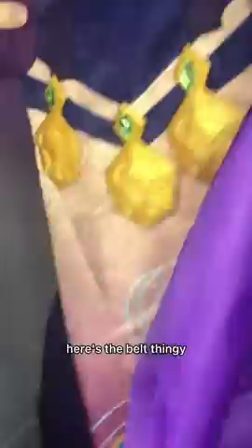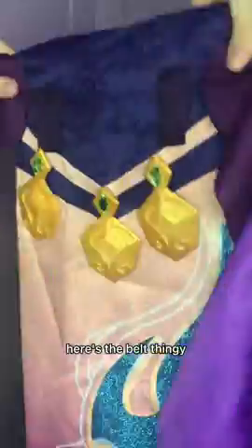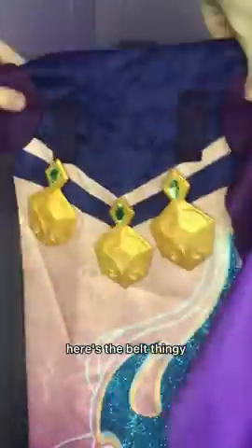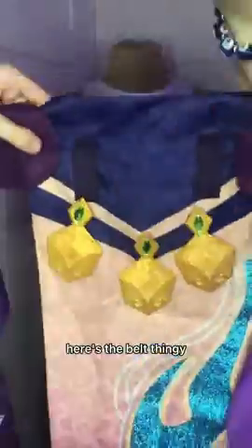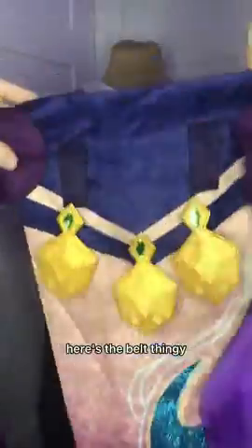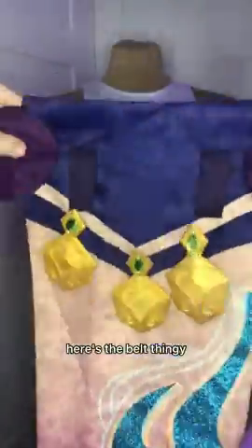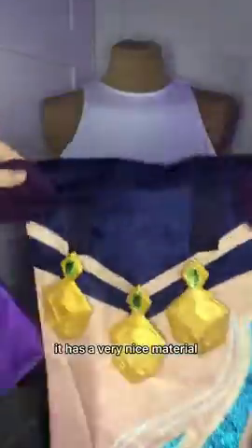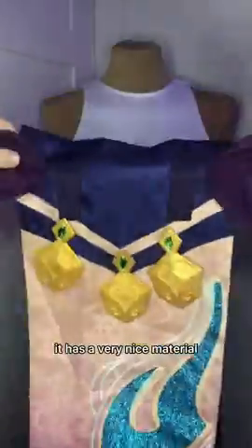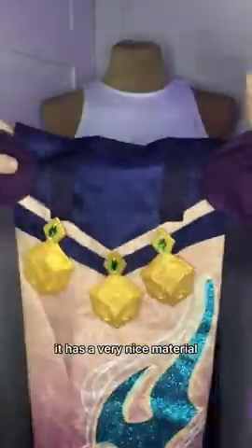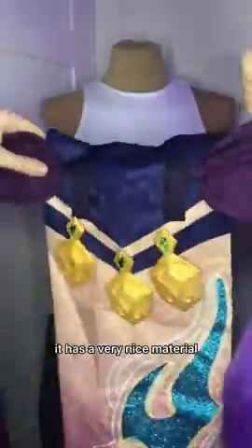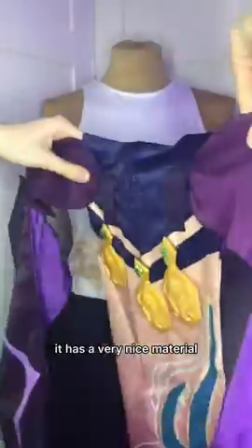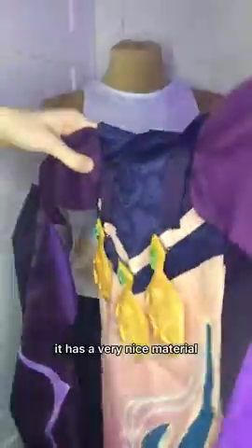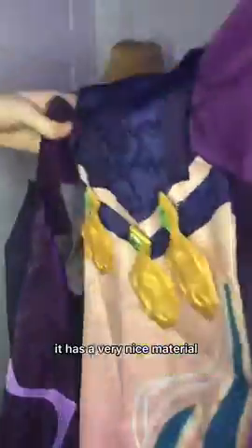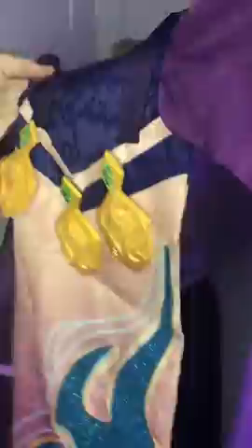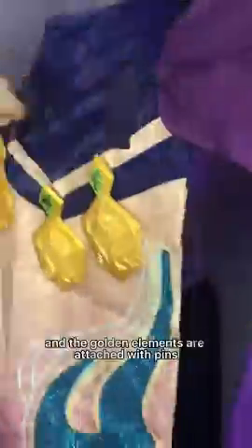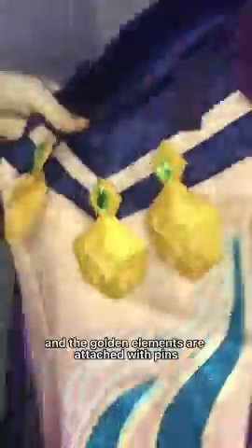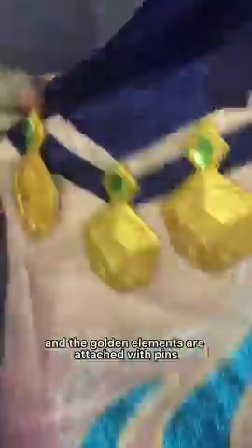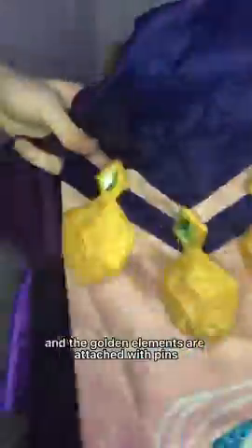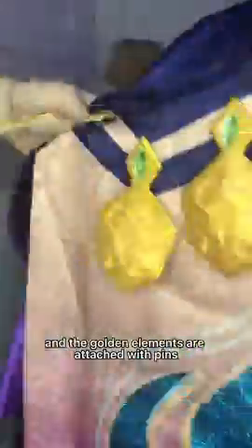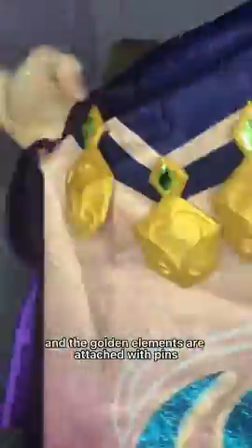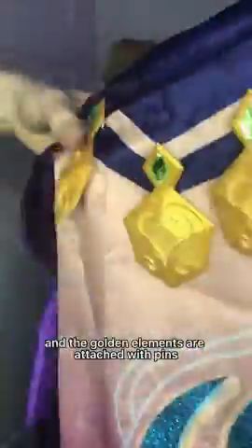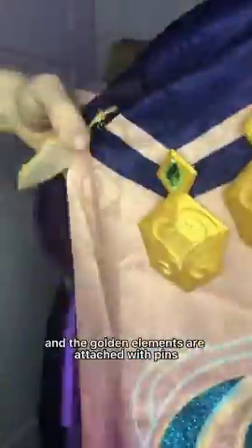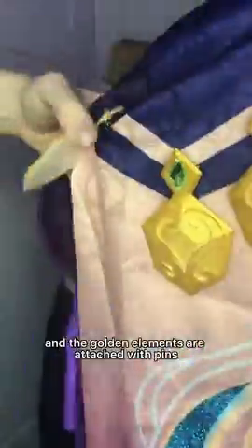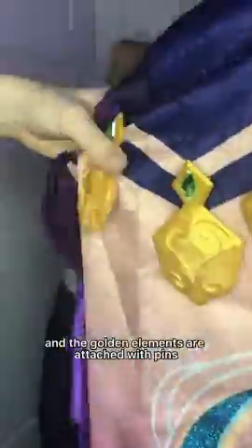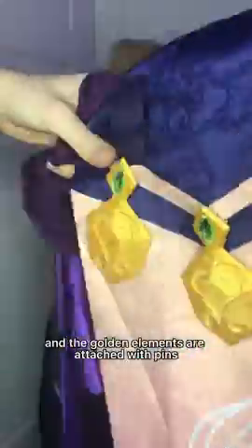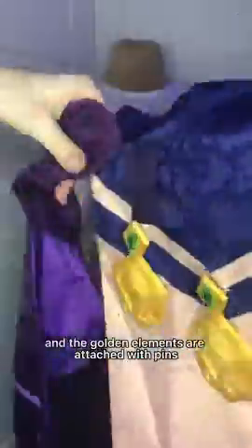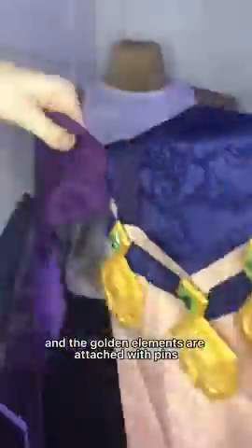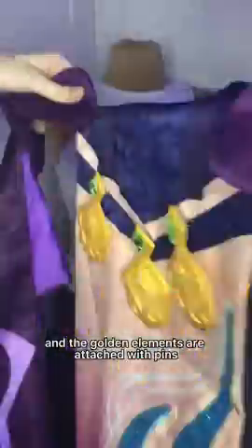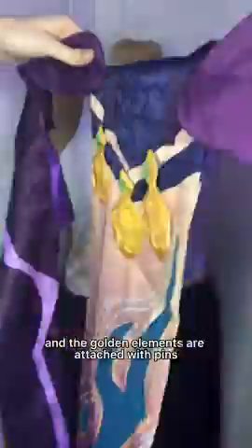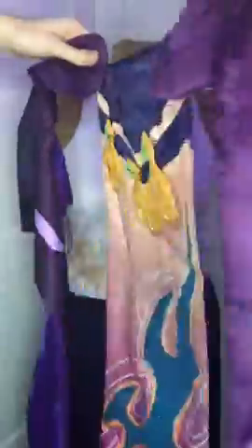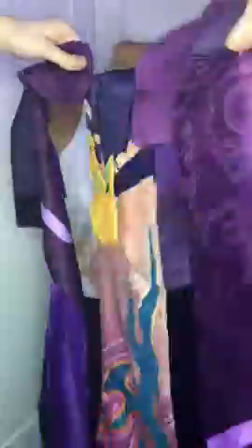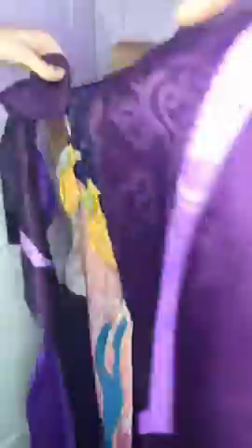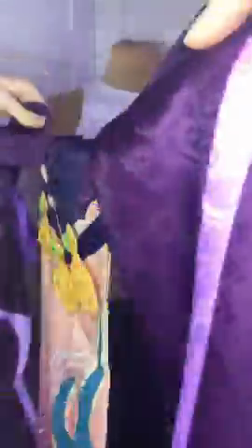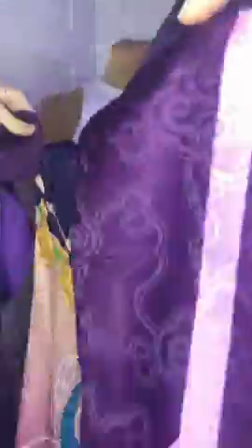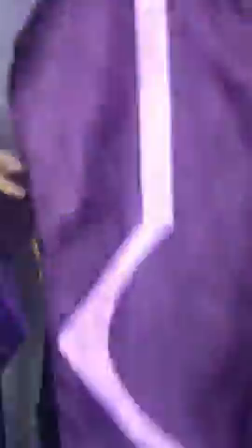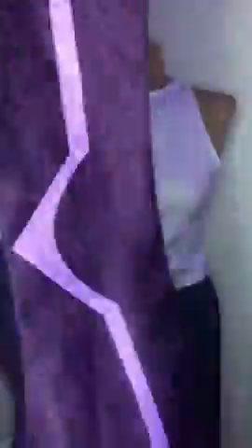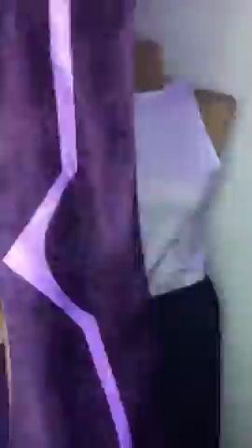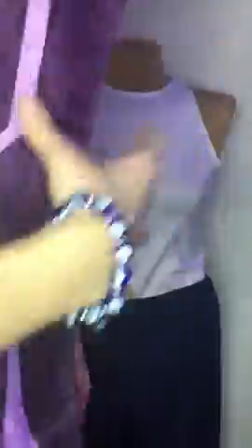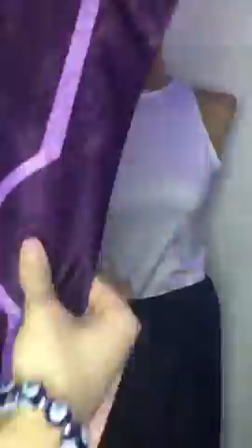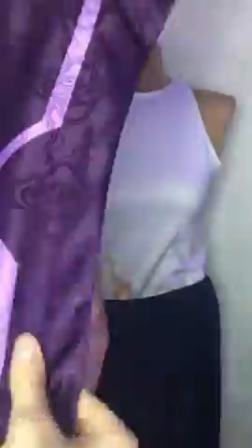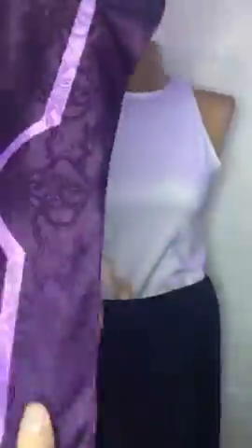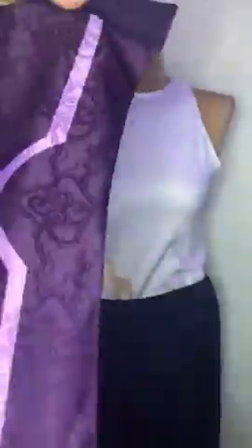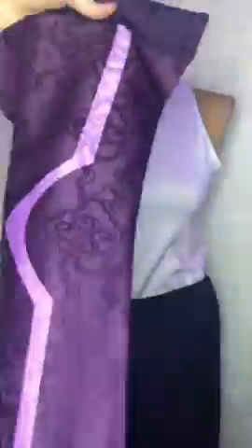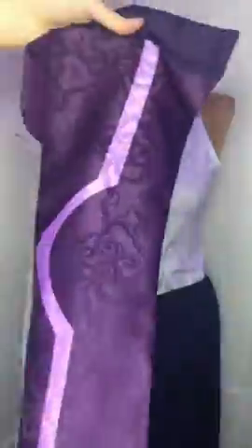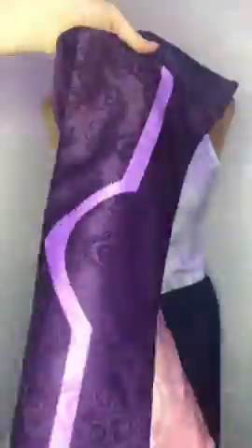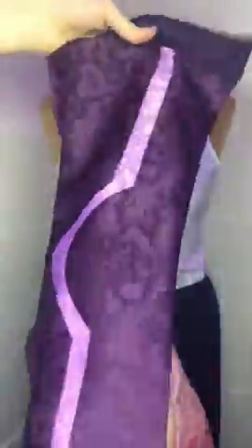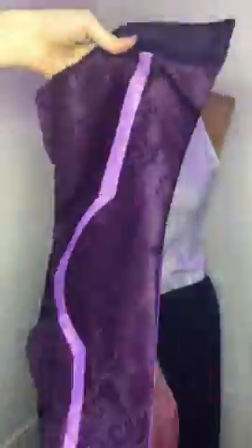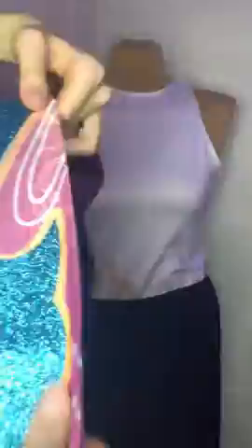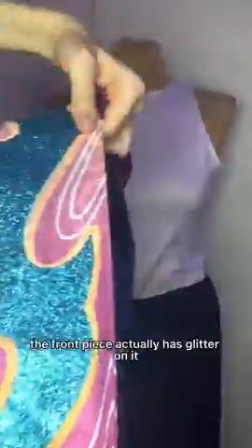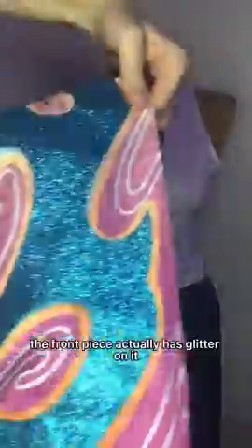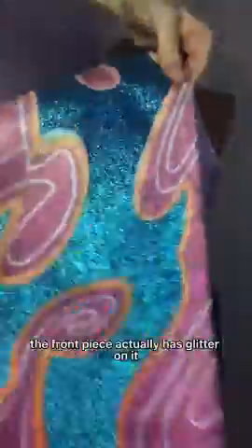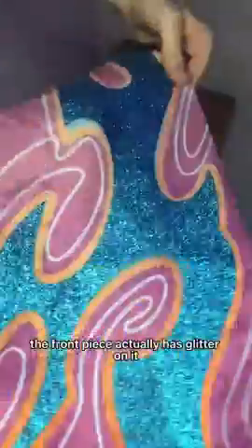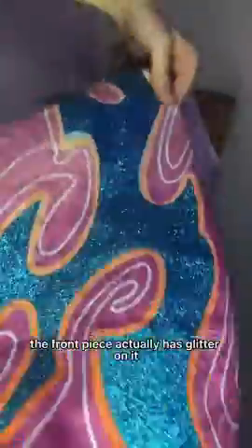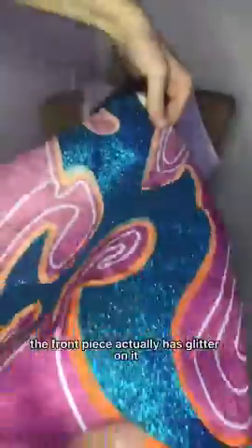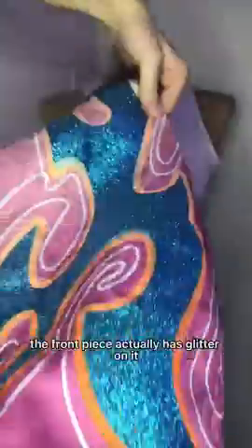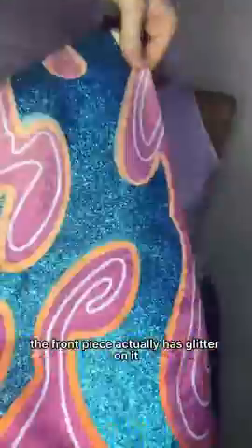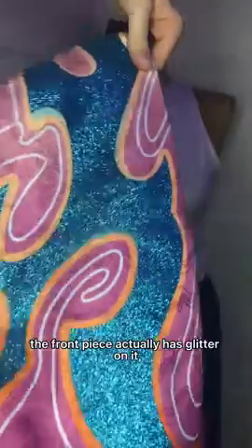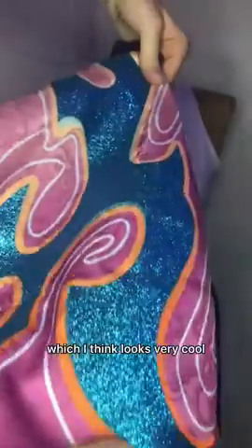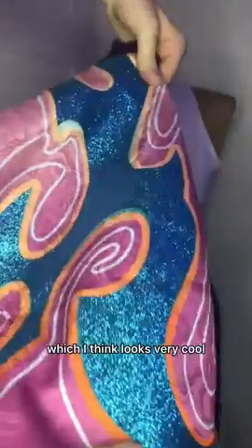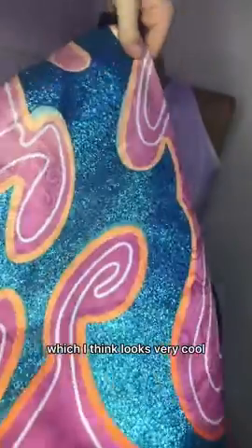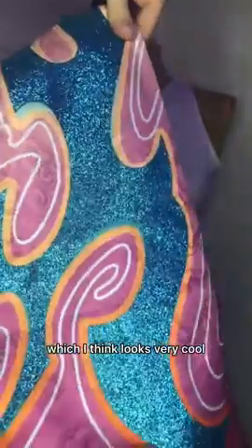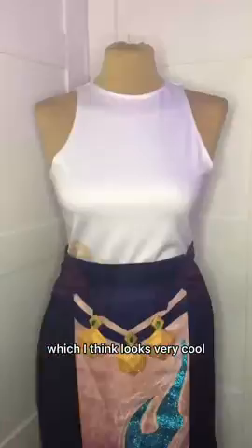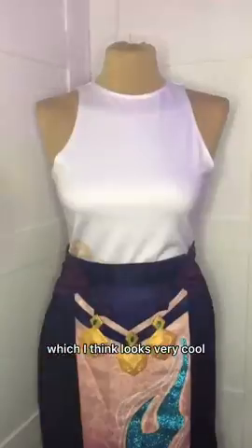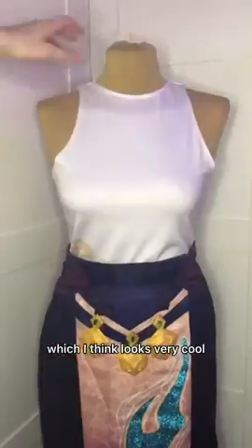Here's the belt thingy. It has a very nice material and the golden elements are attached with pins. The front piece actually has glitter on it, which I think looks very cool.